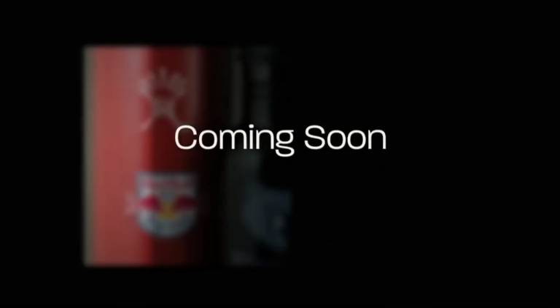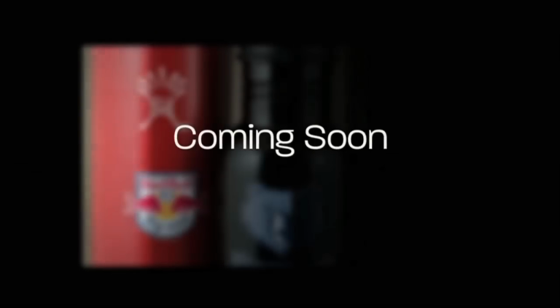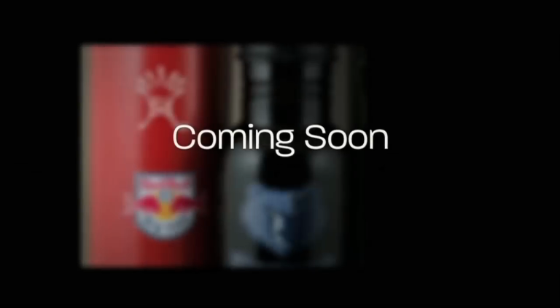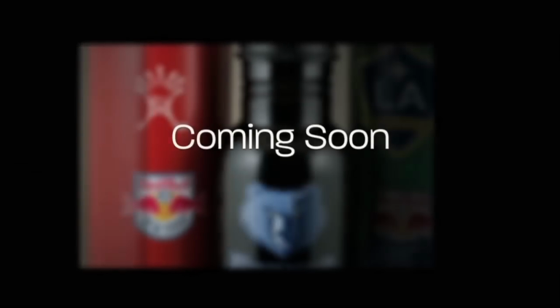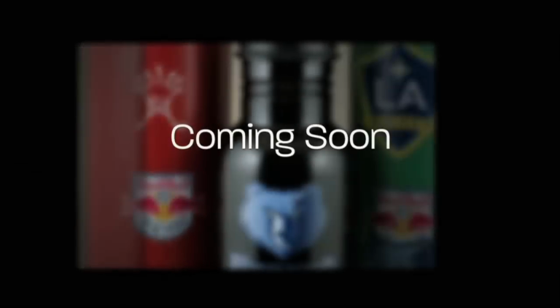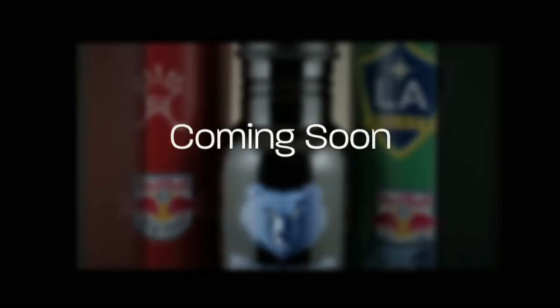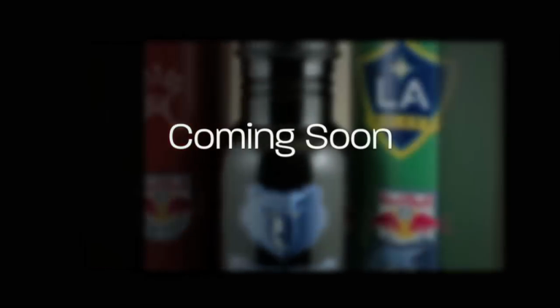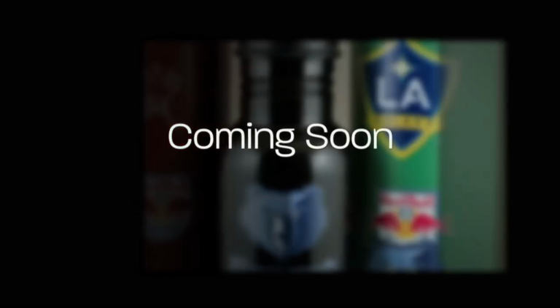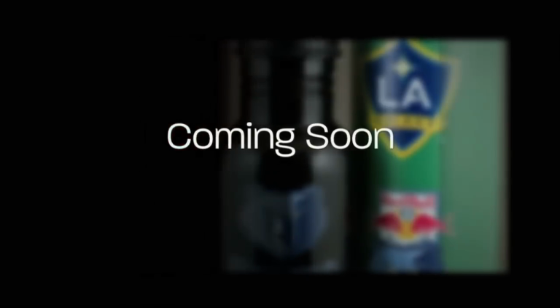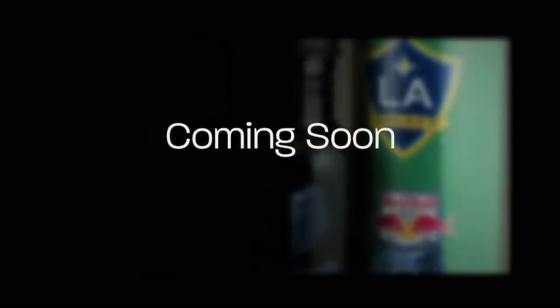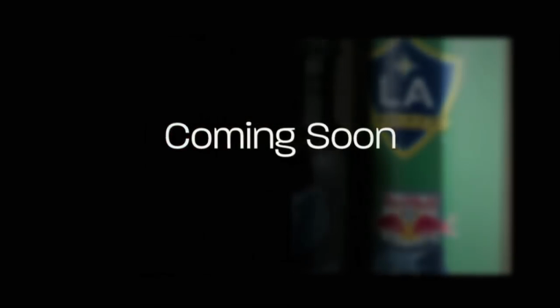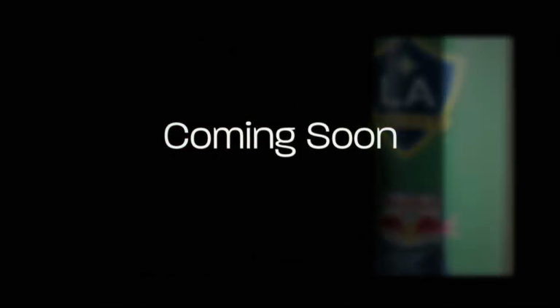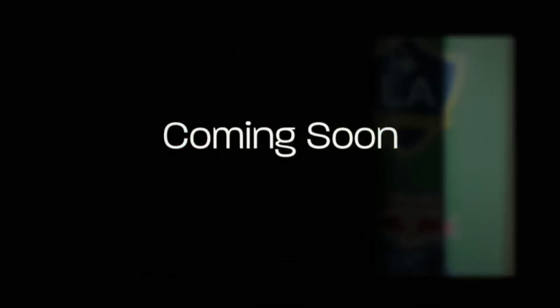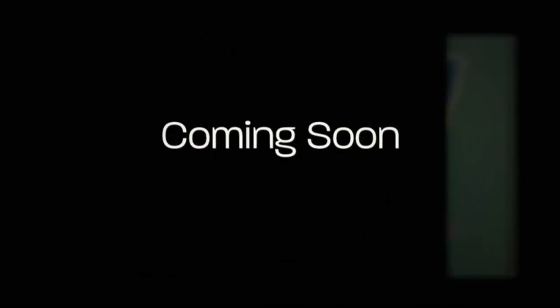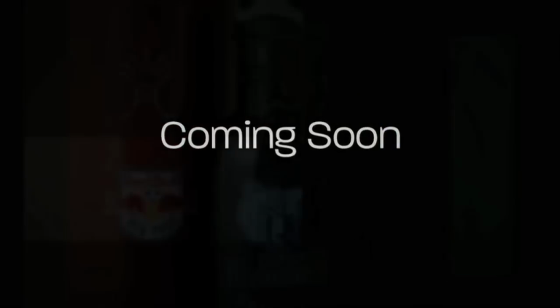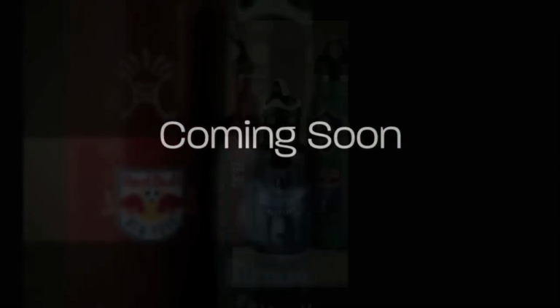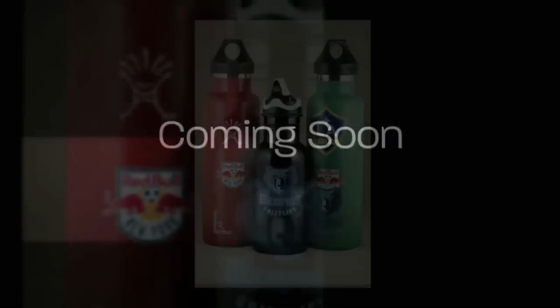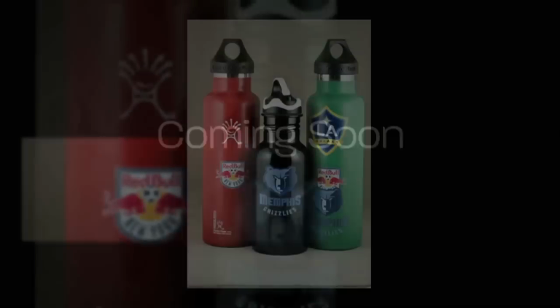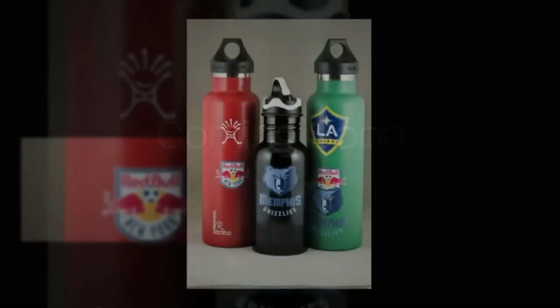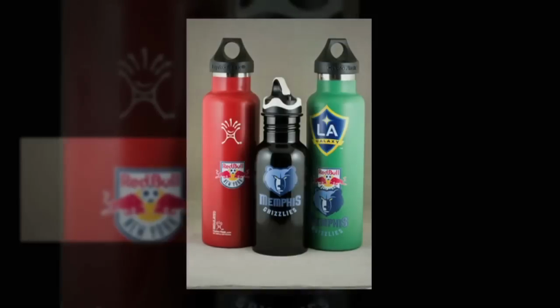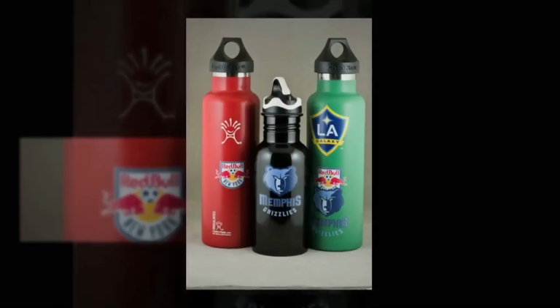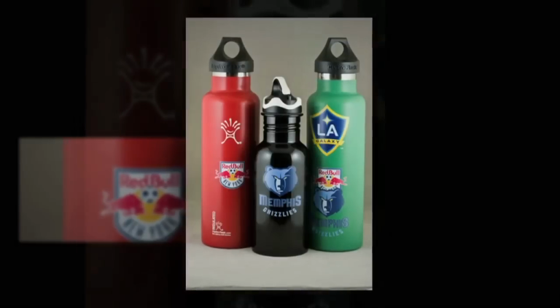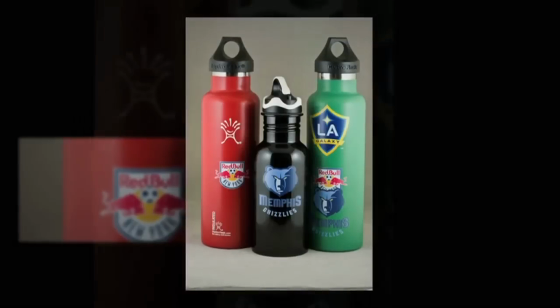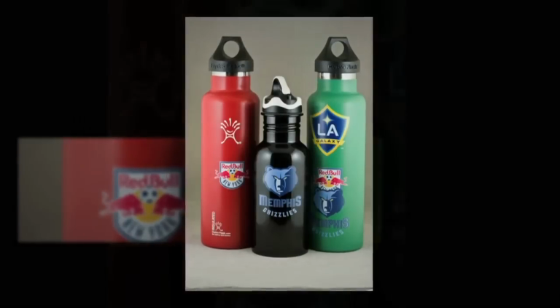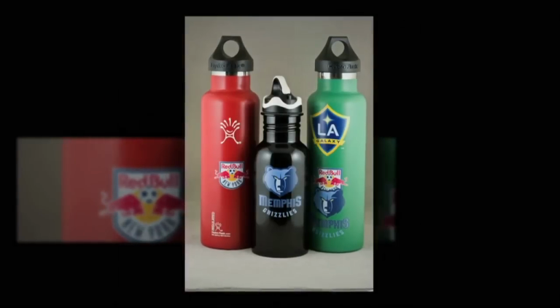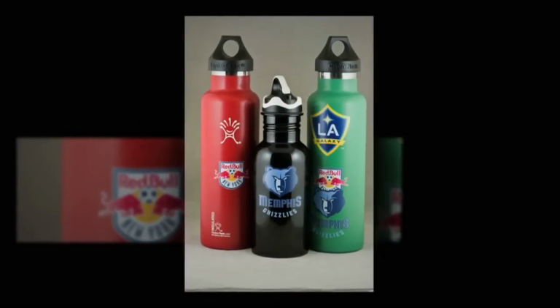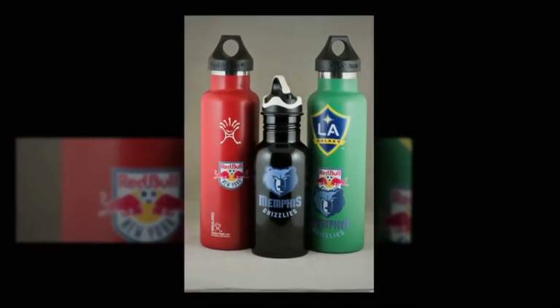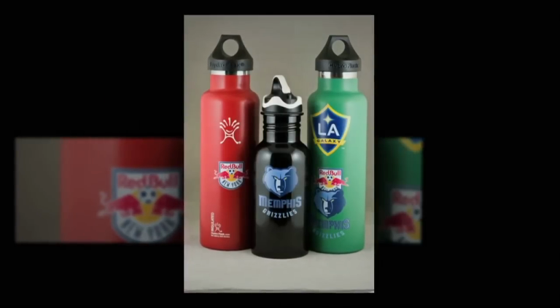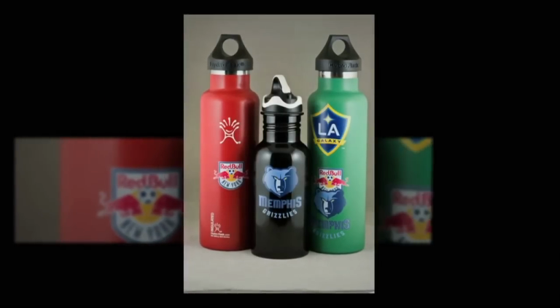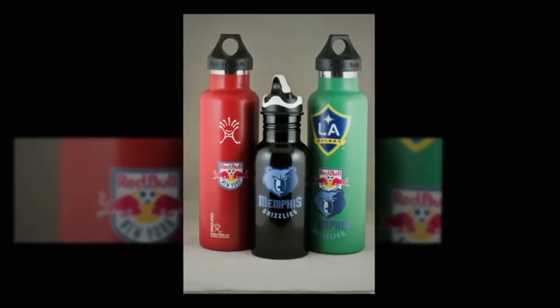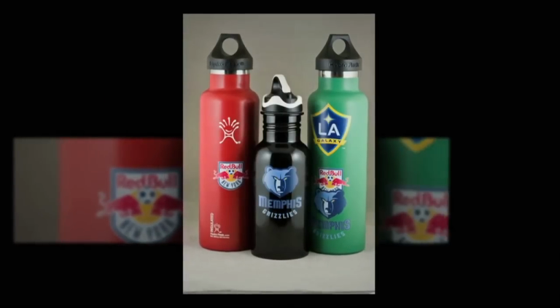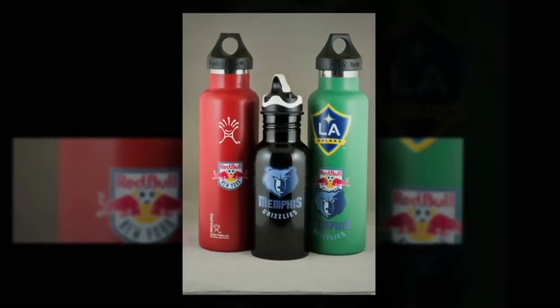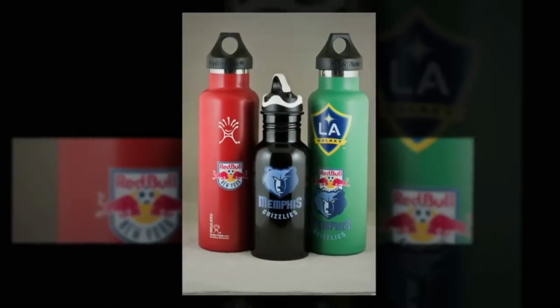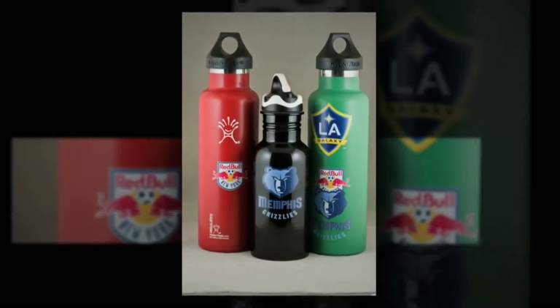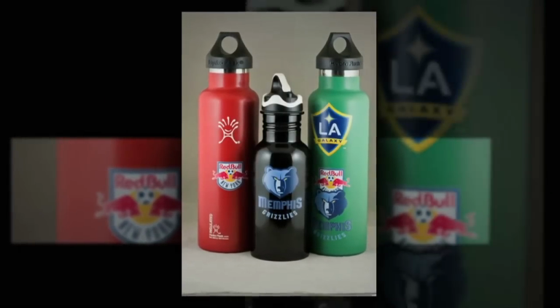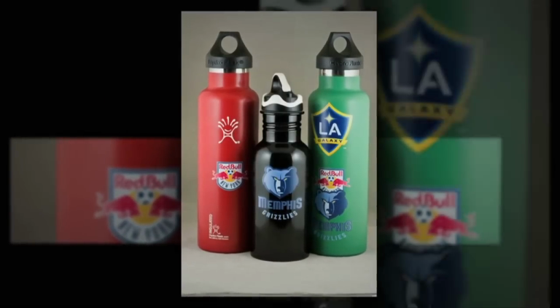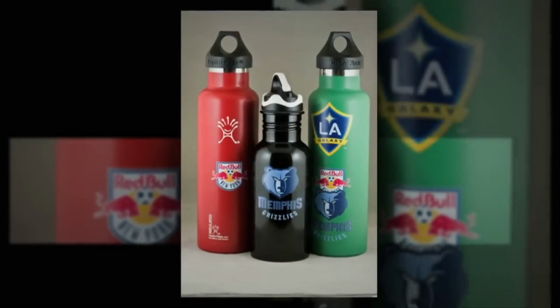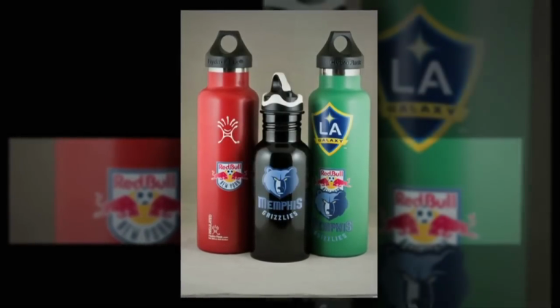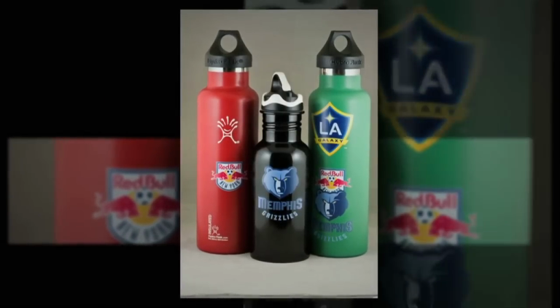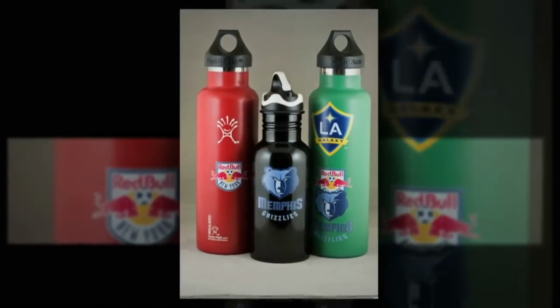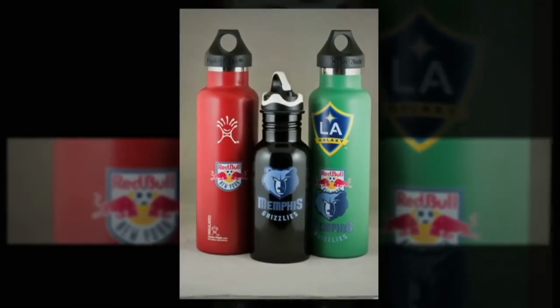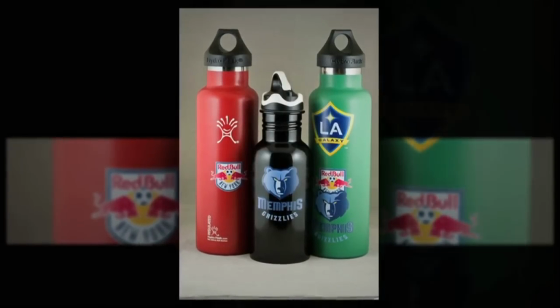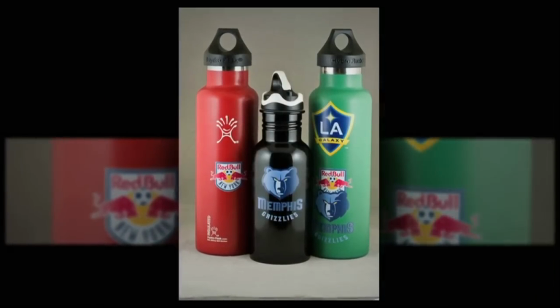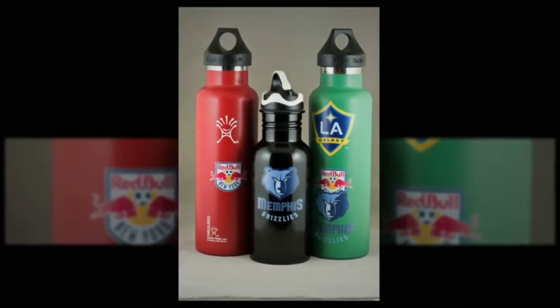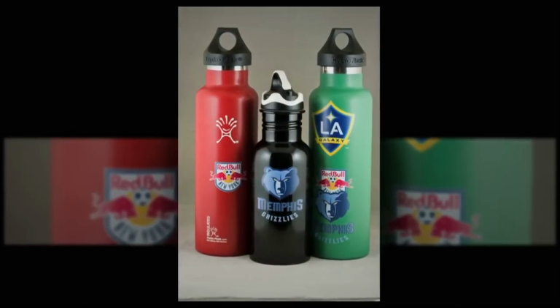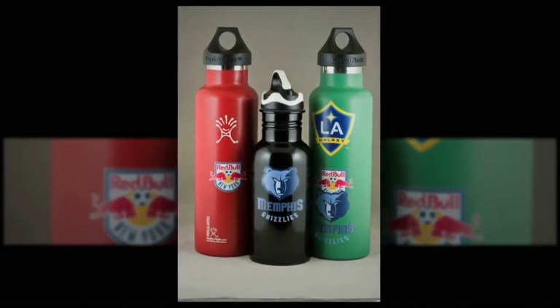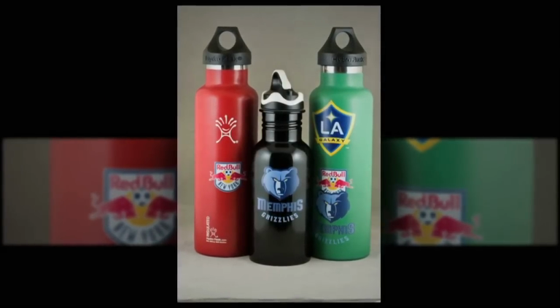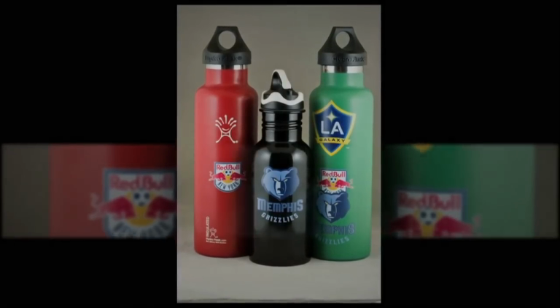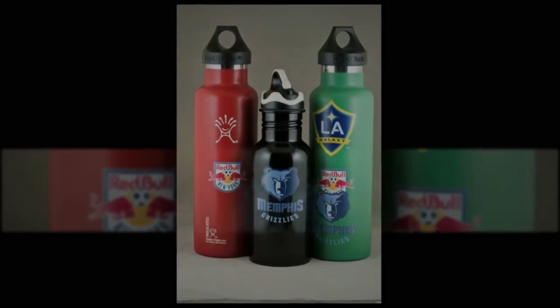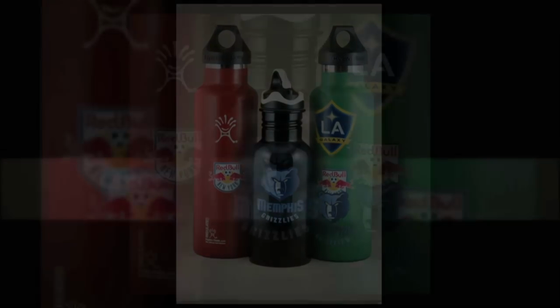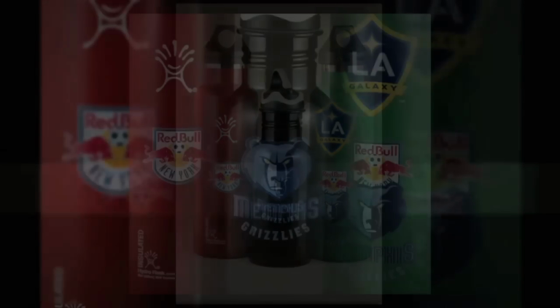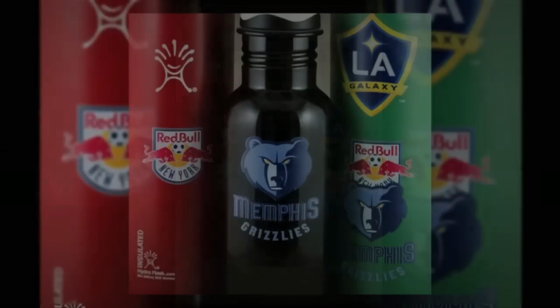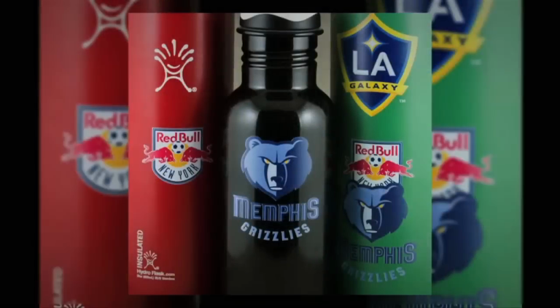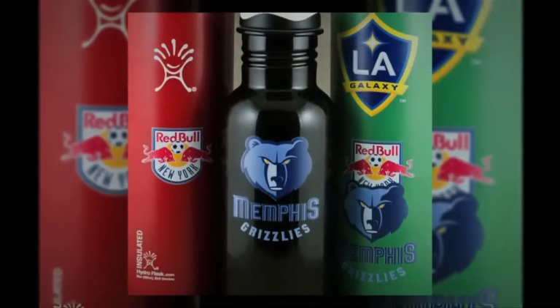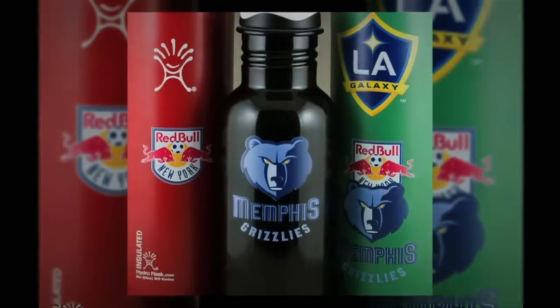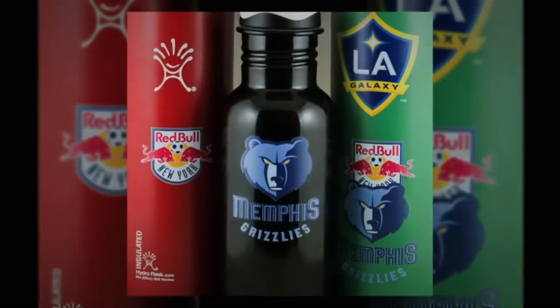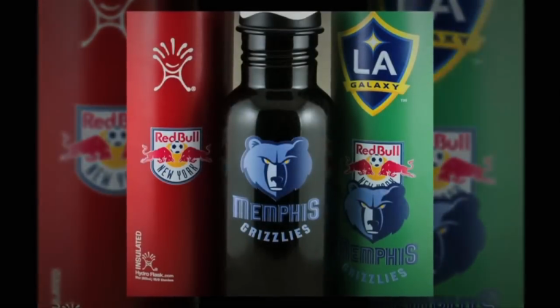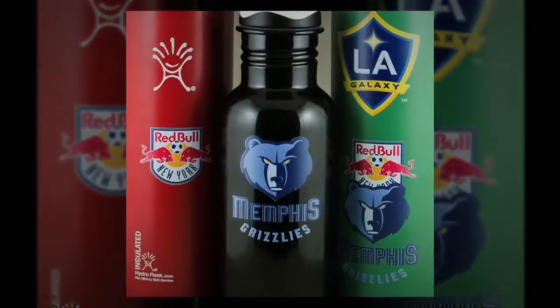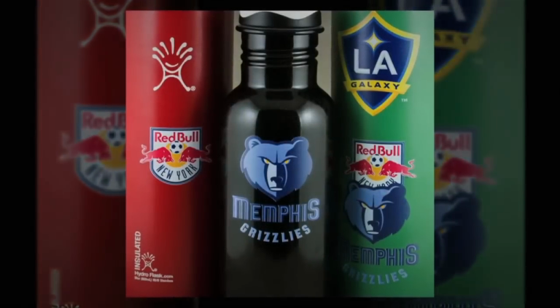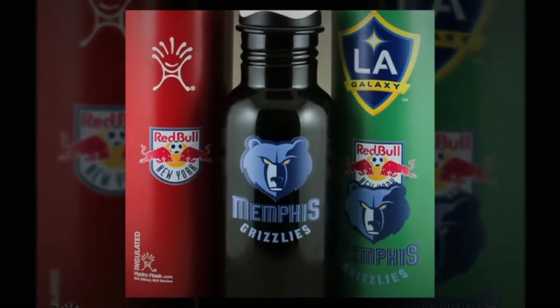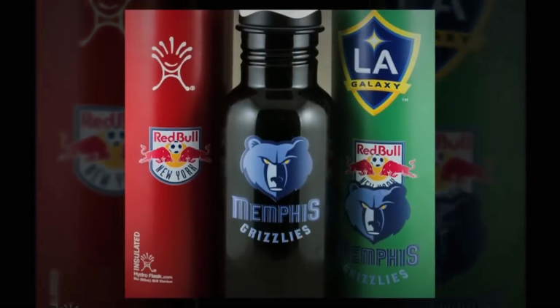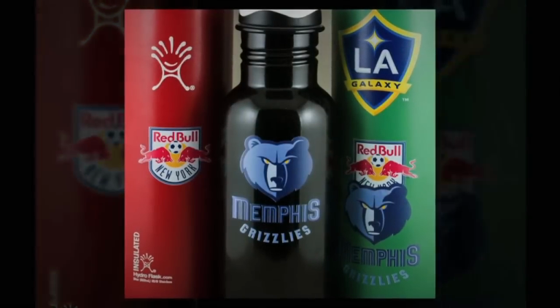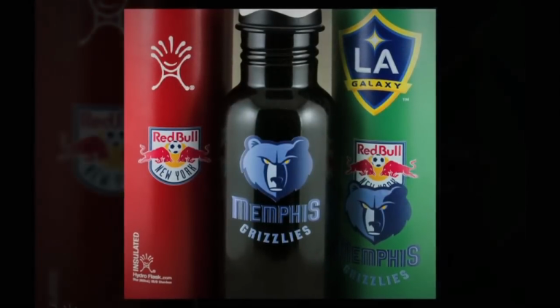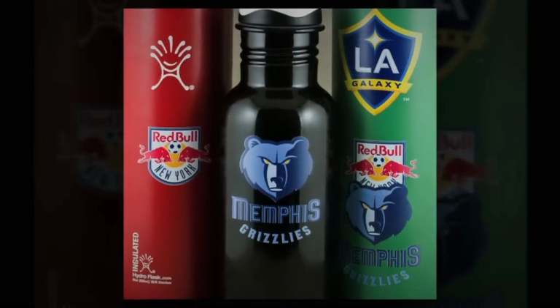Coming soon: a rotary module for the X-Jet. Print on drinkware, cylinders, bottles, and any other cylindrical shaped items.